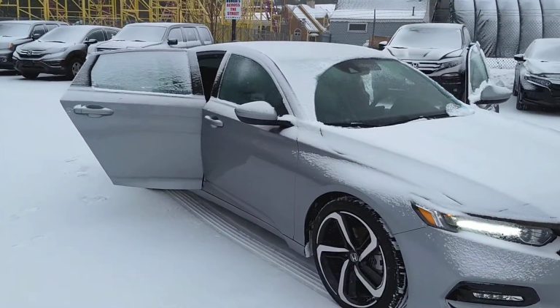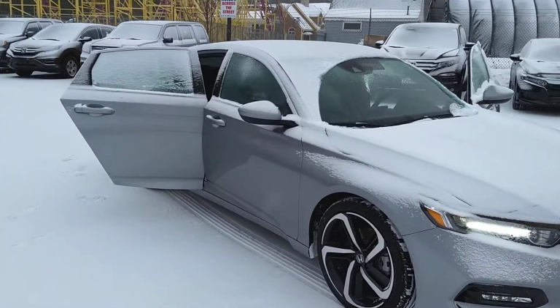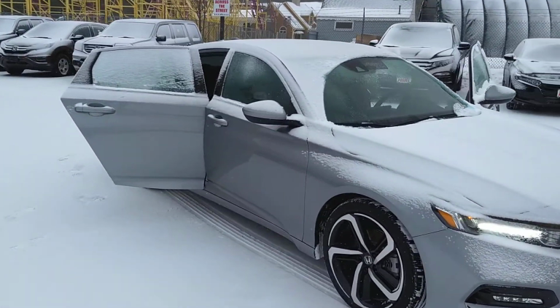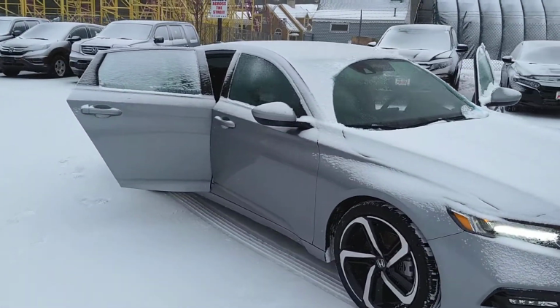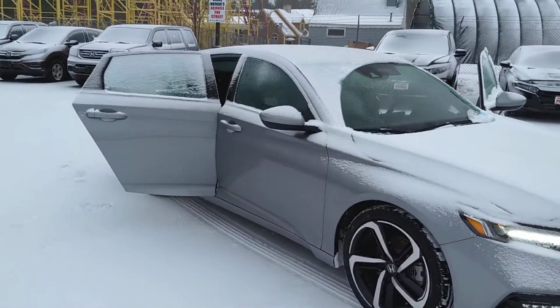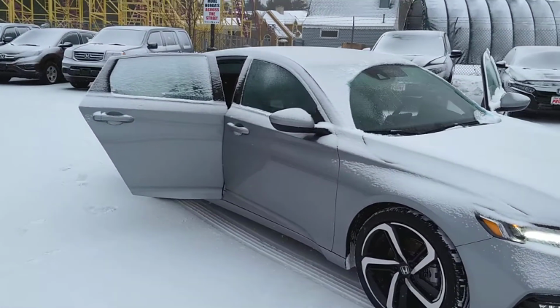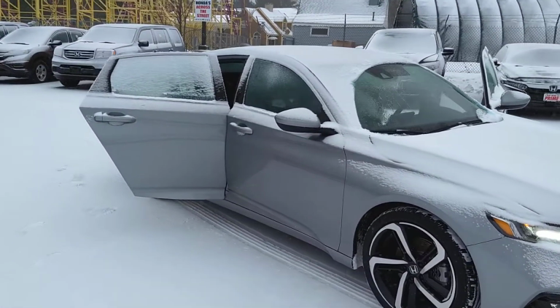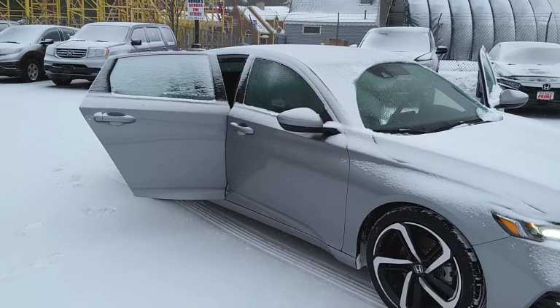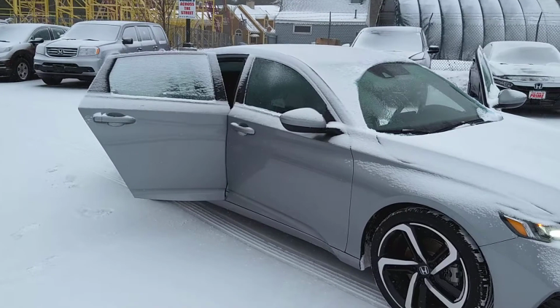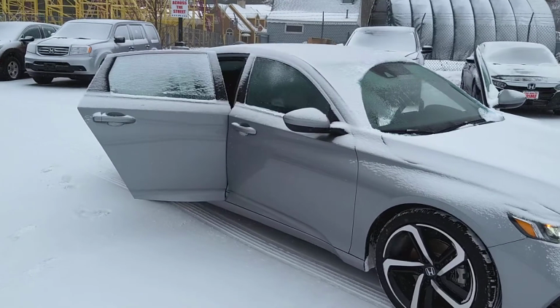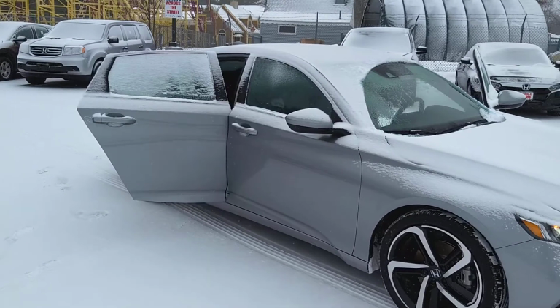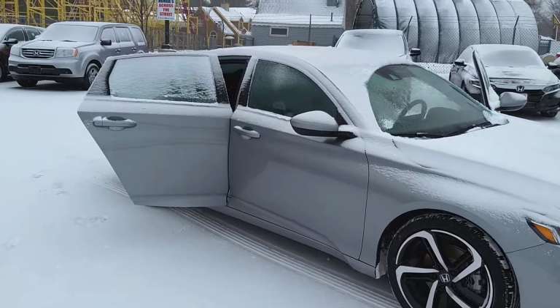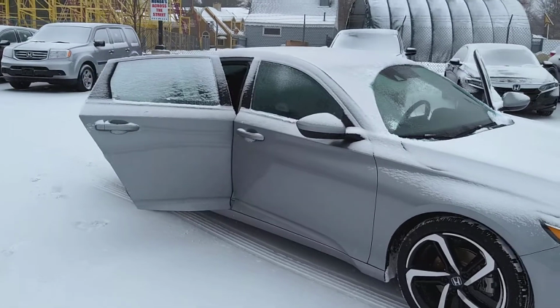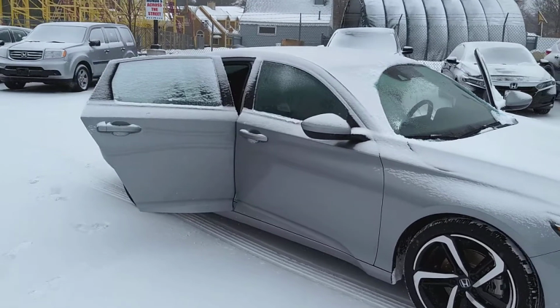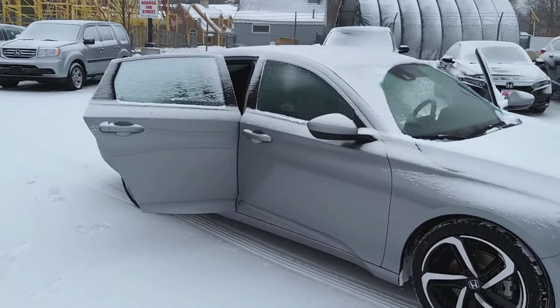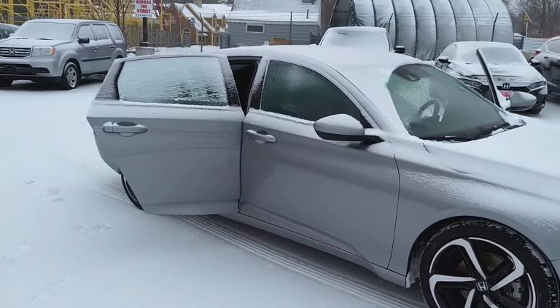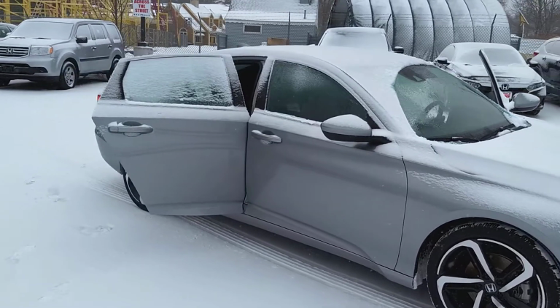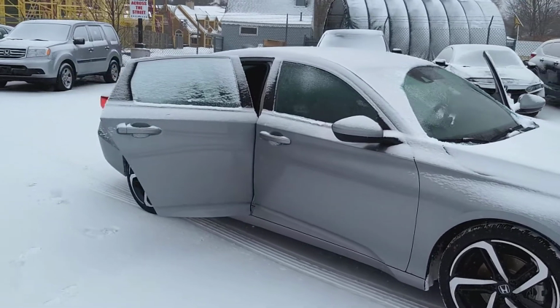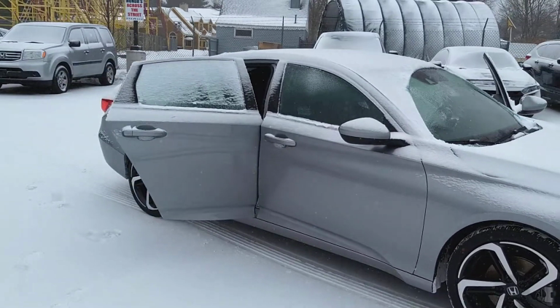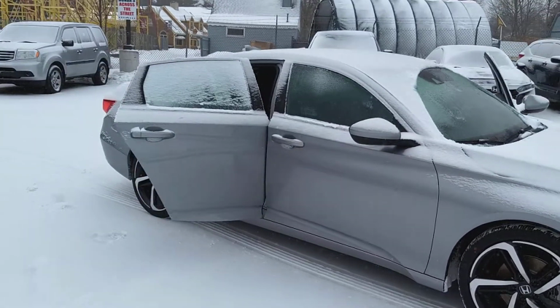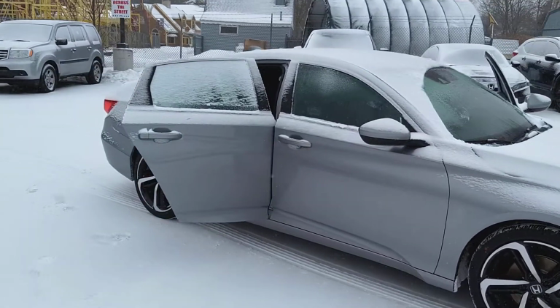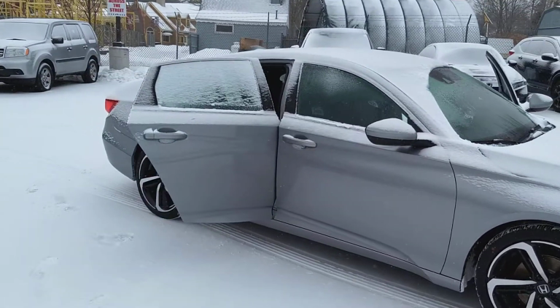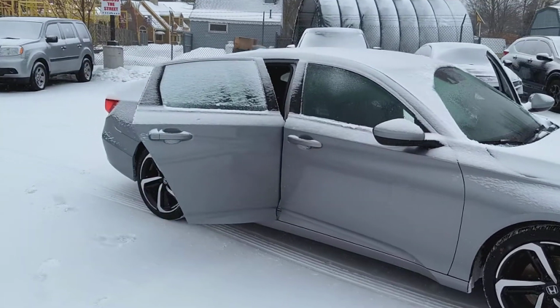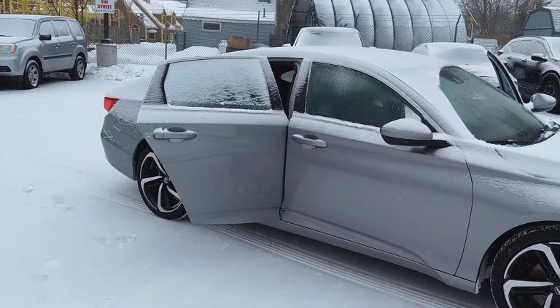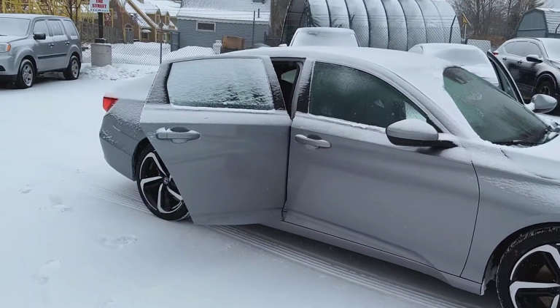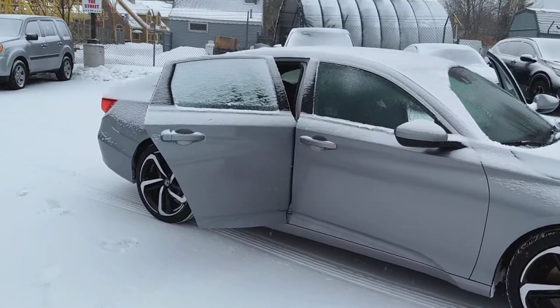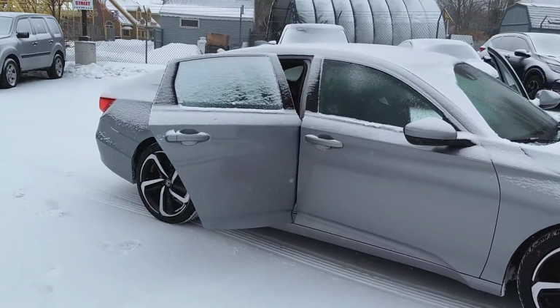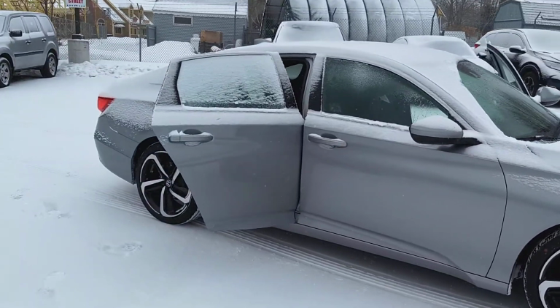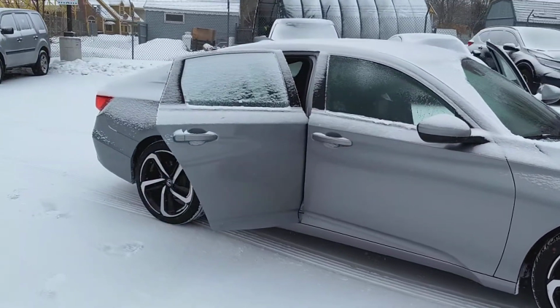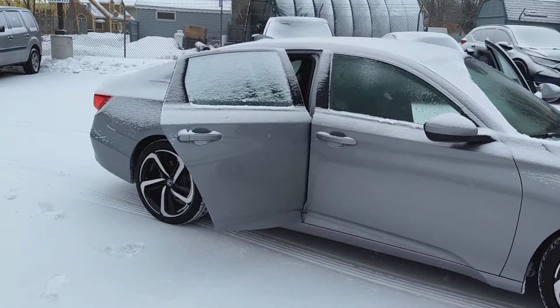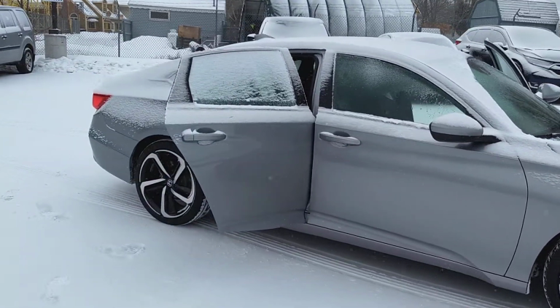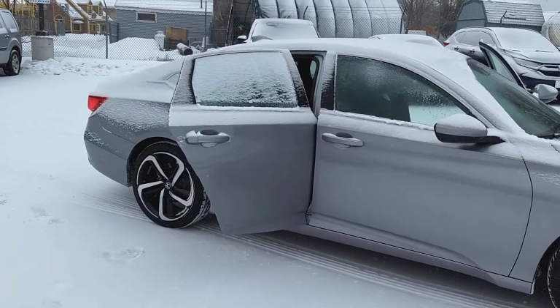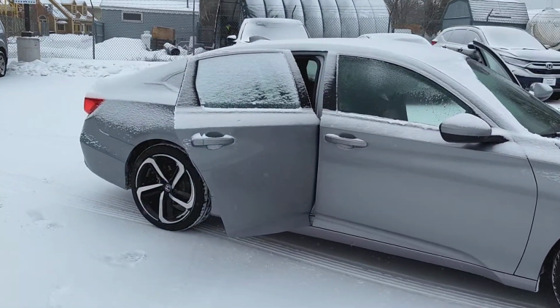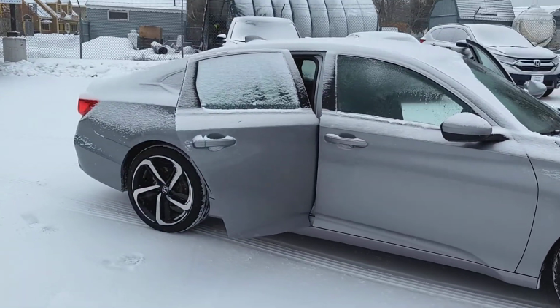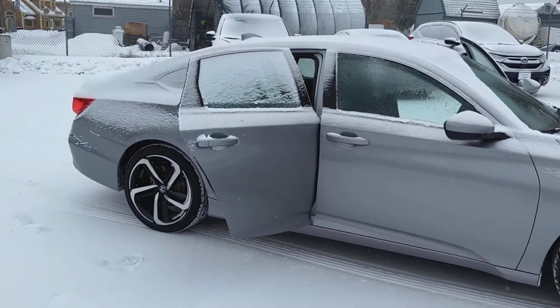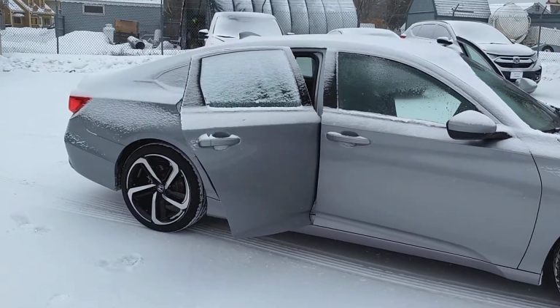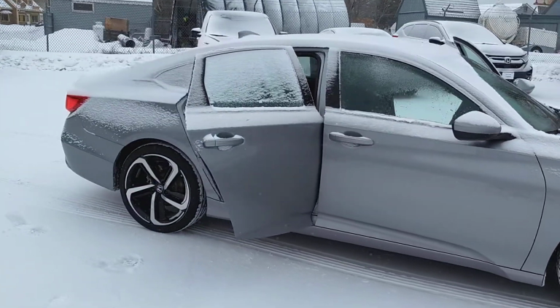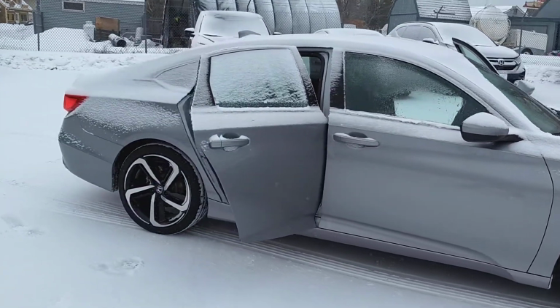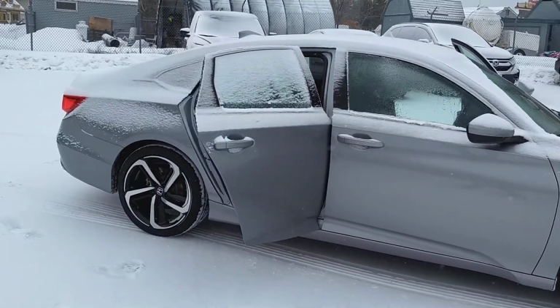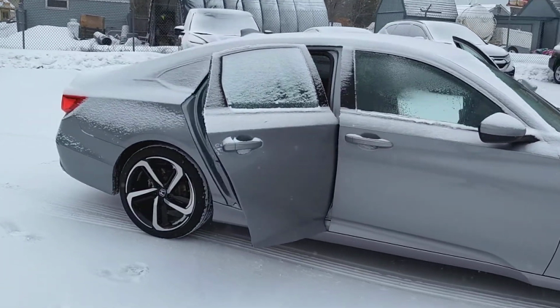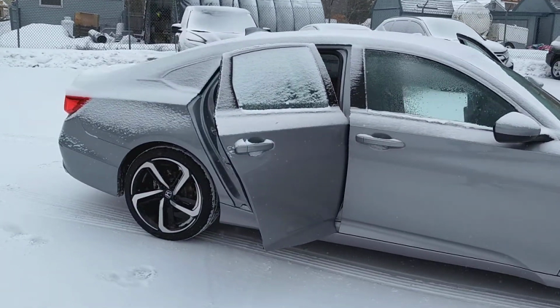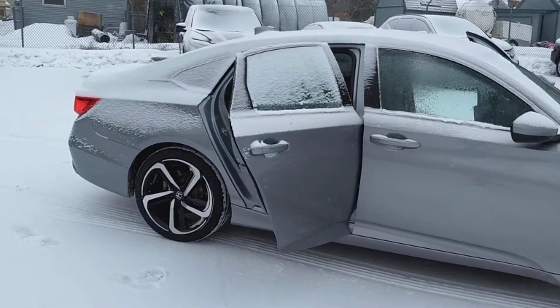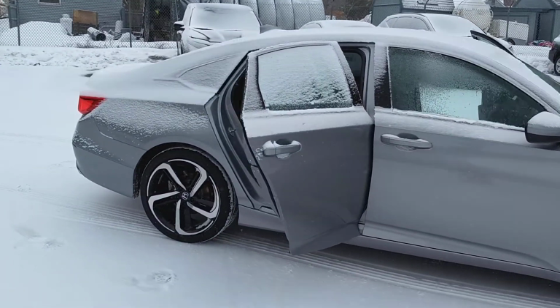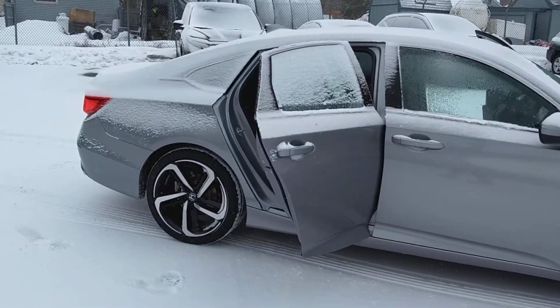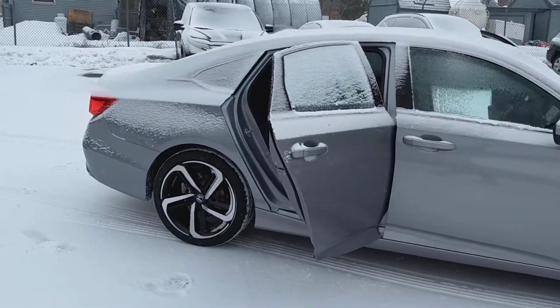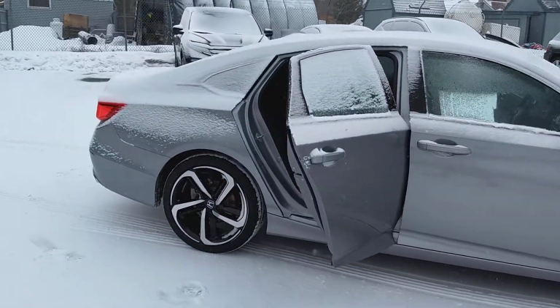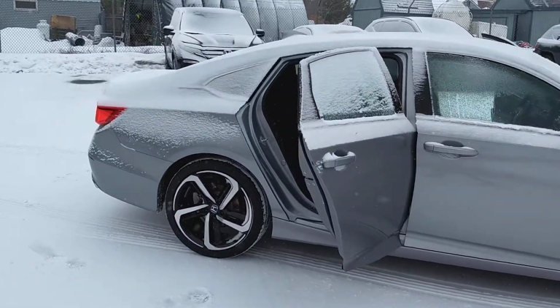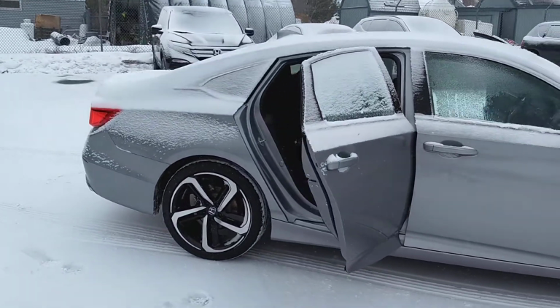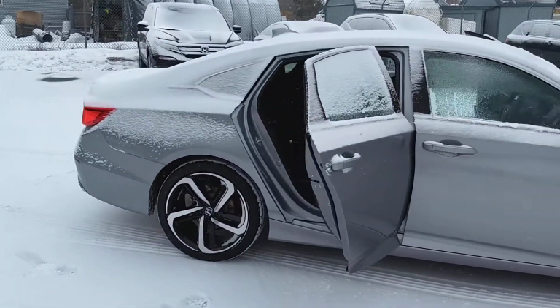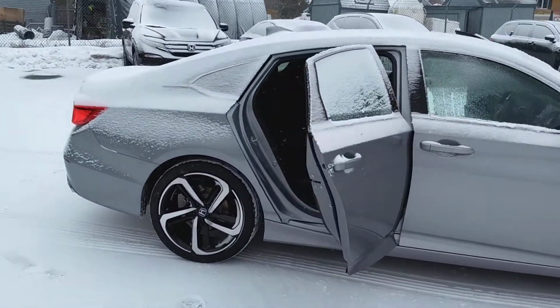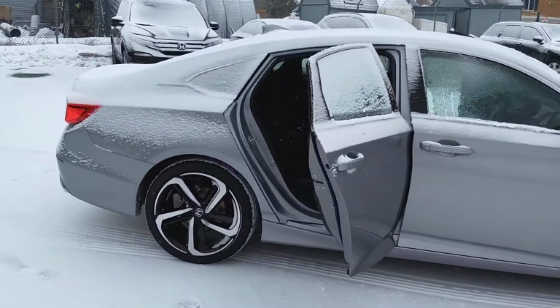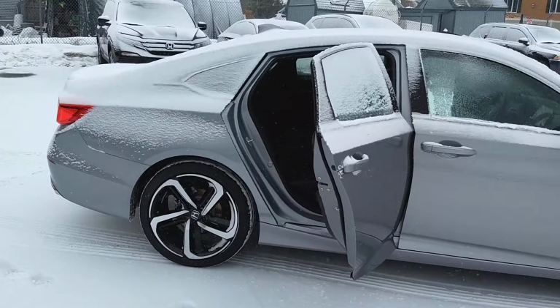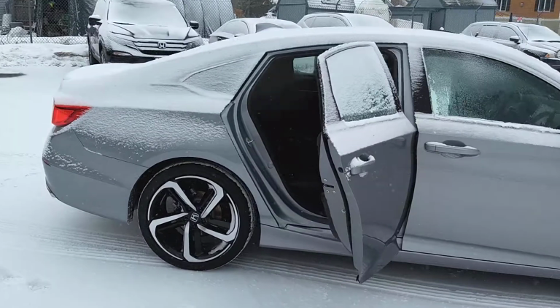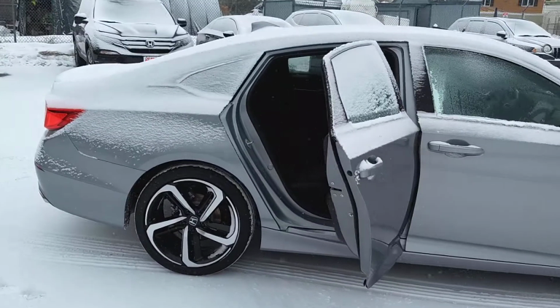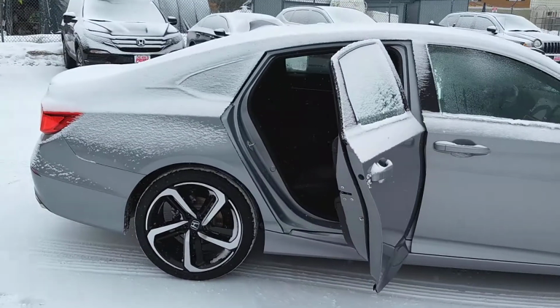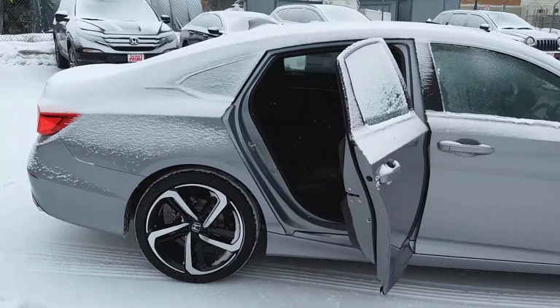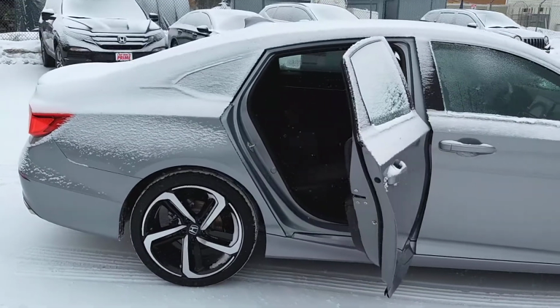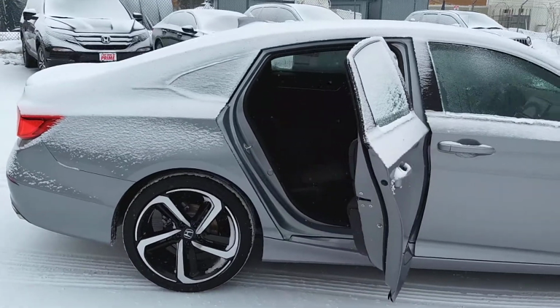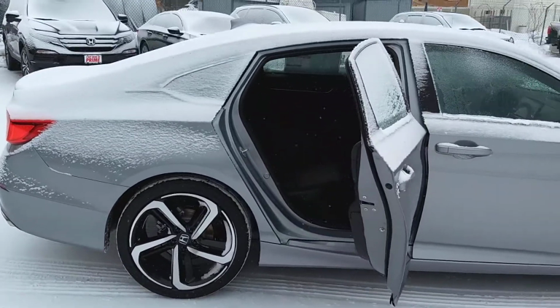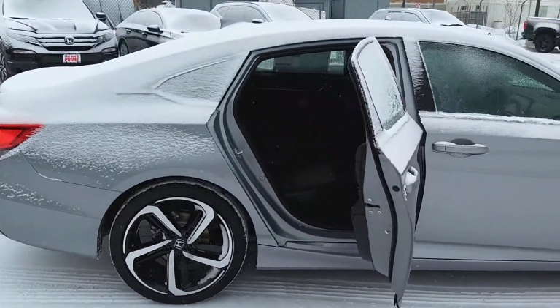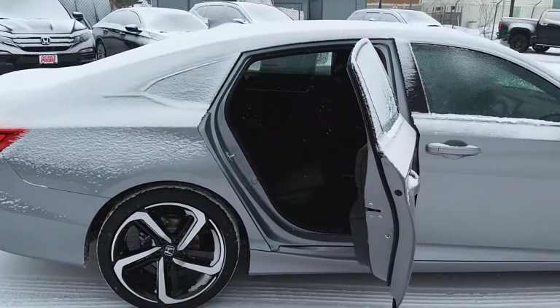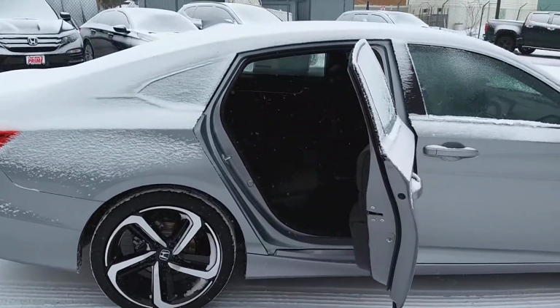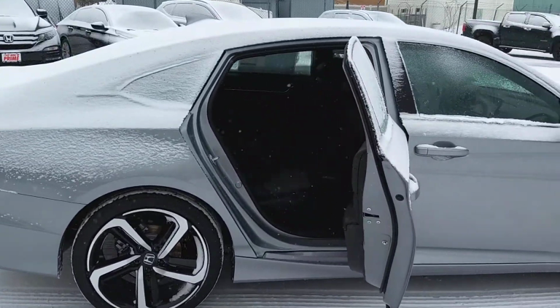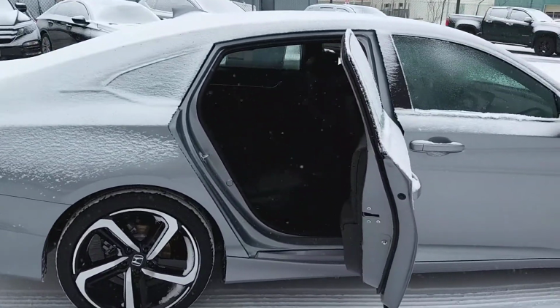This is an absolutely fantastic redesign of the Accord. I apologize for the snow coating, but there's no additional charge for that.